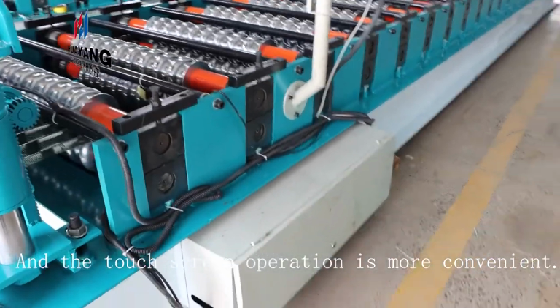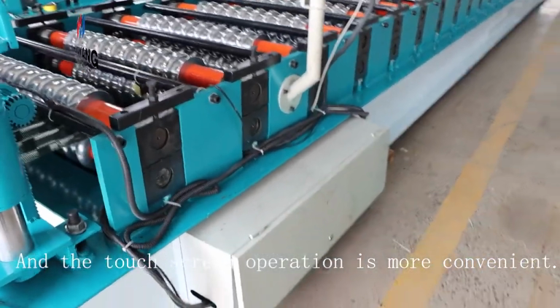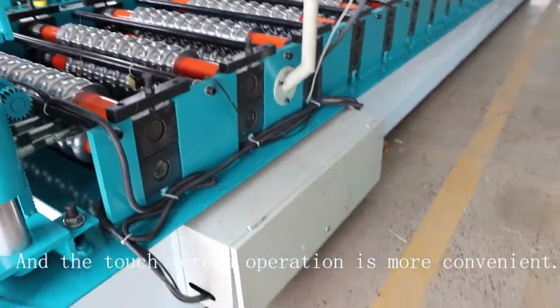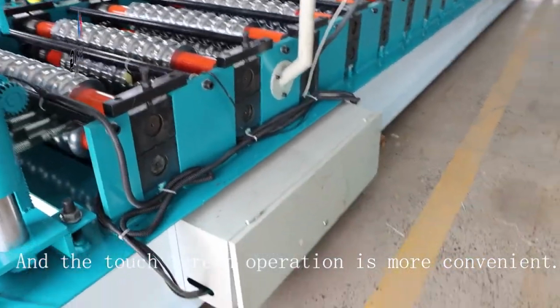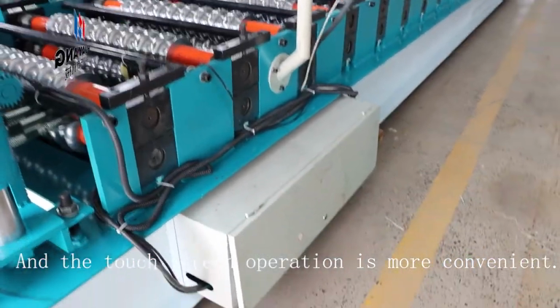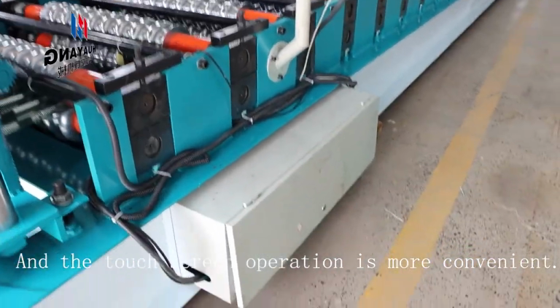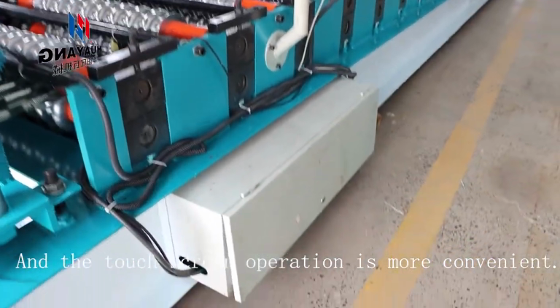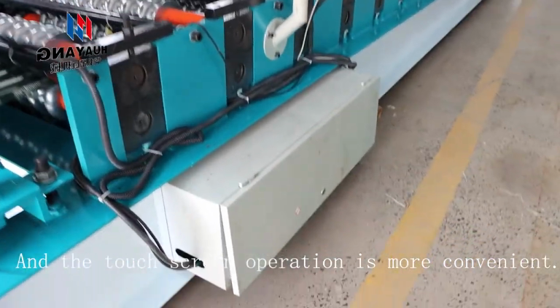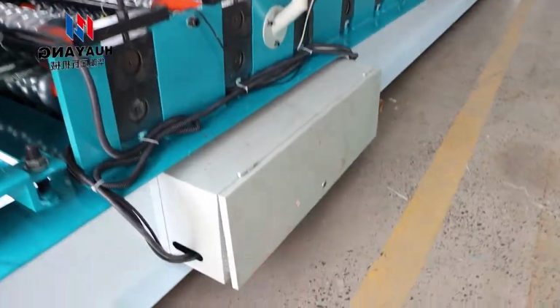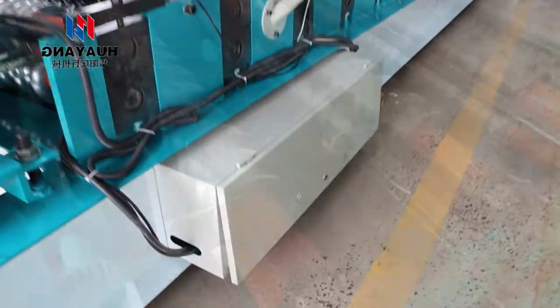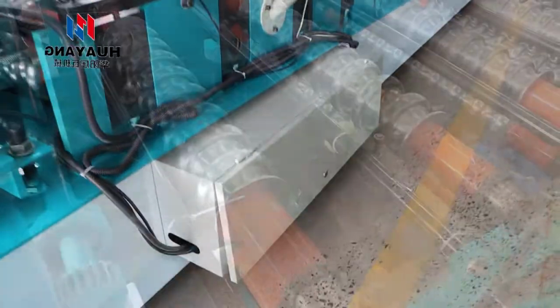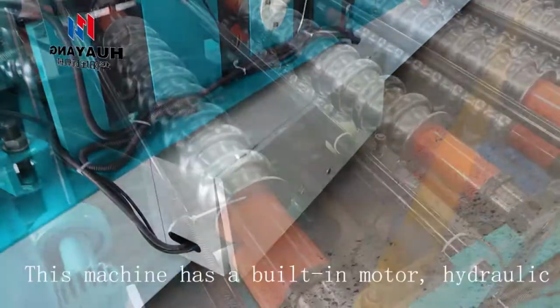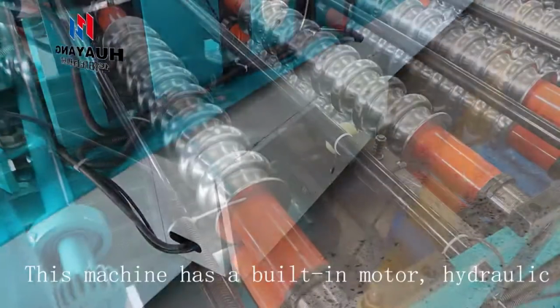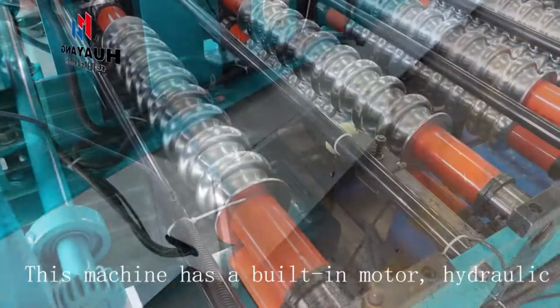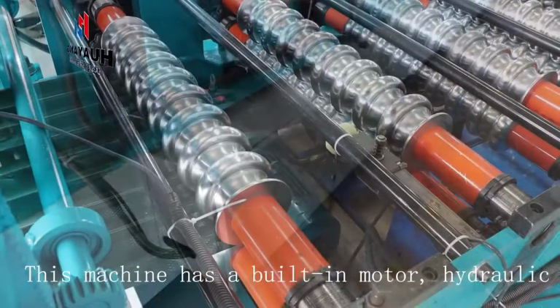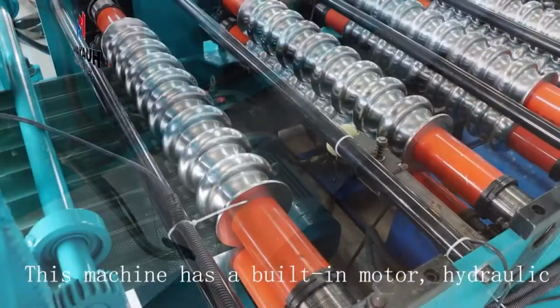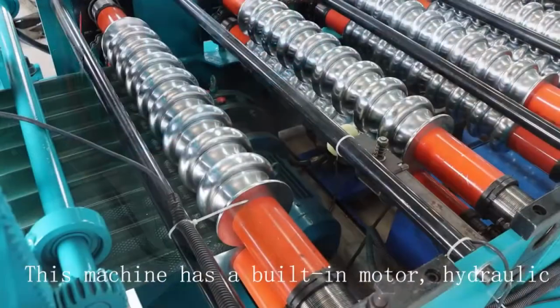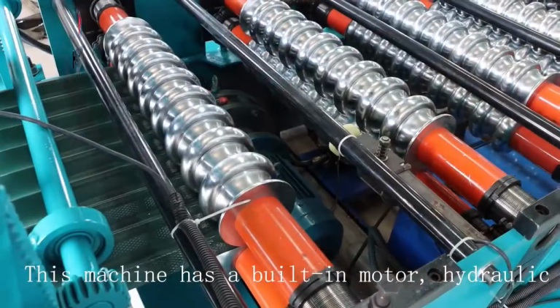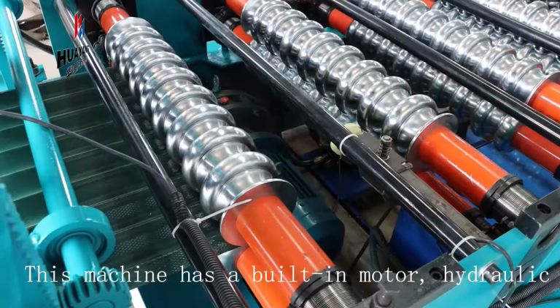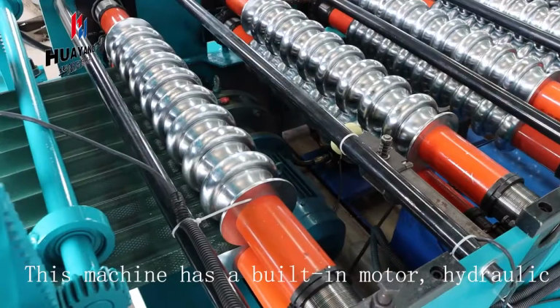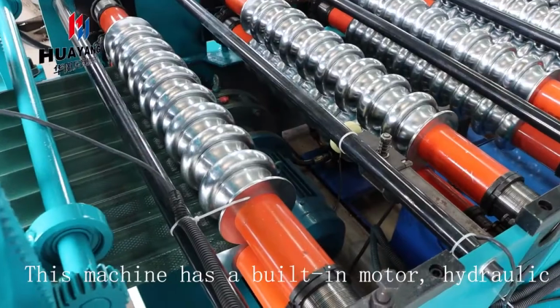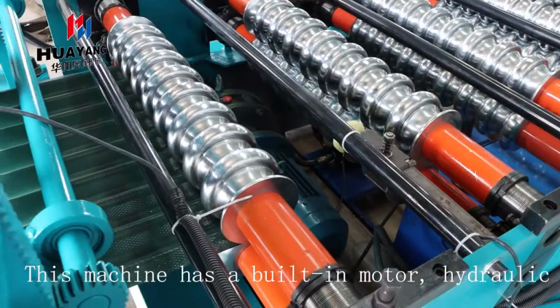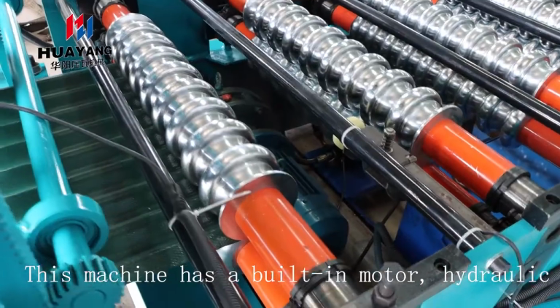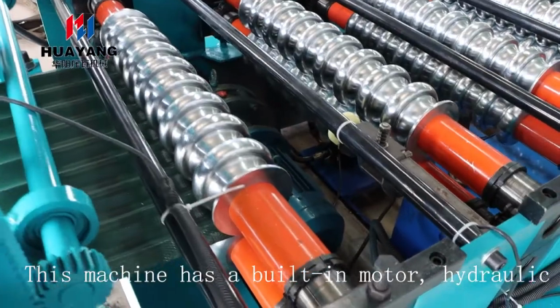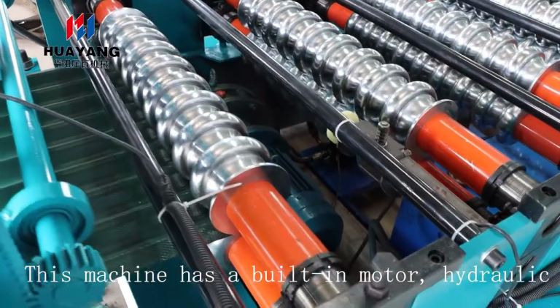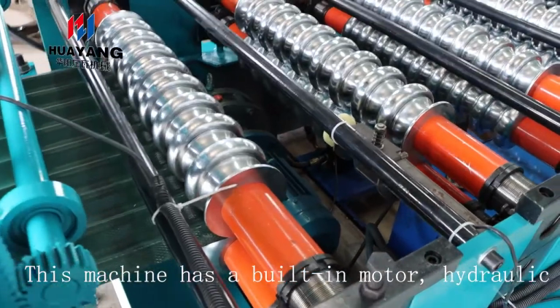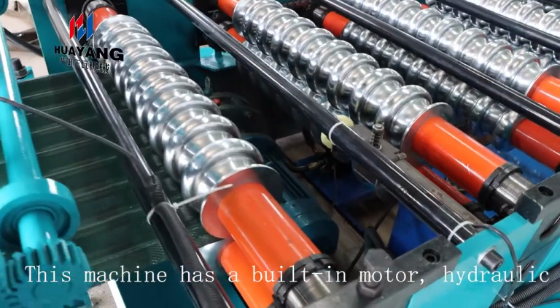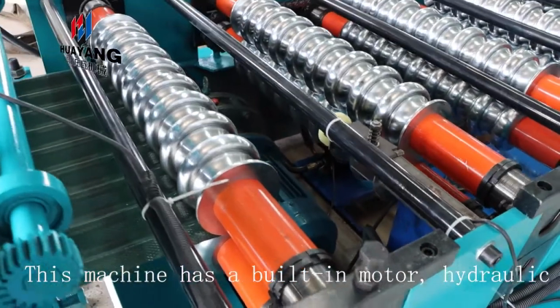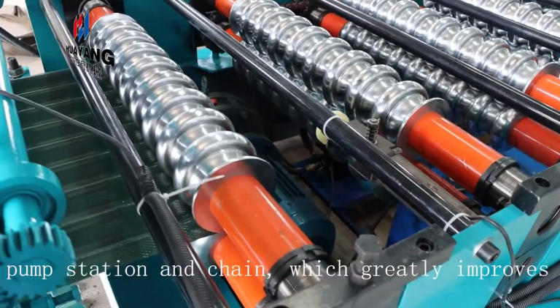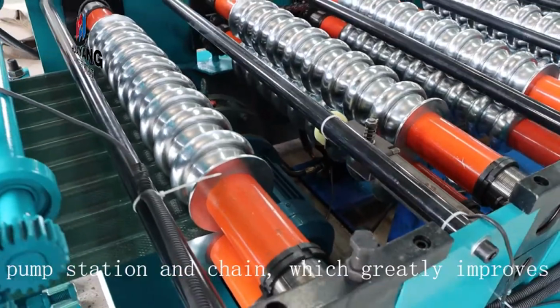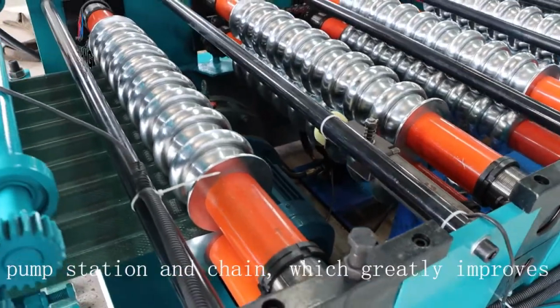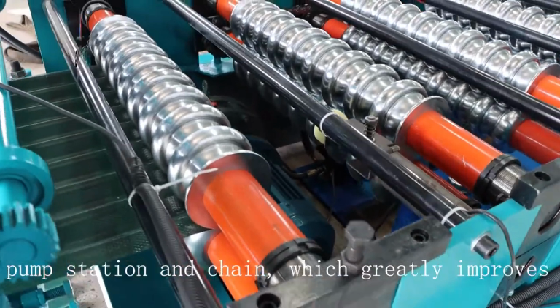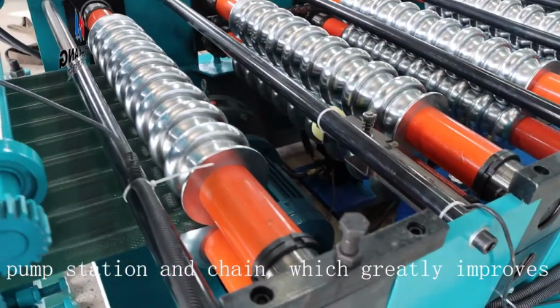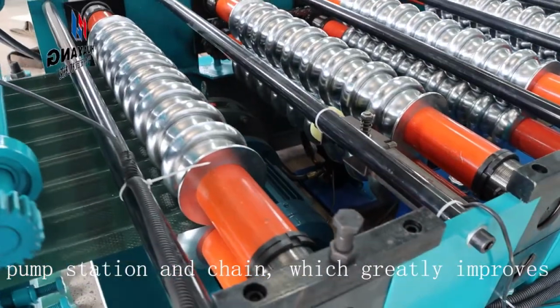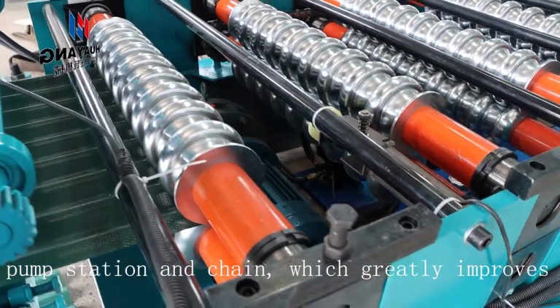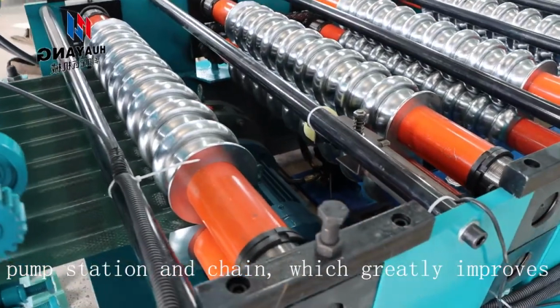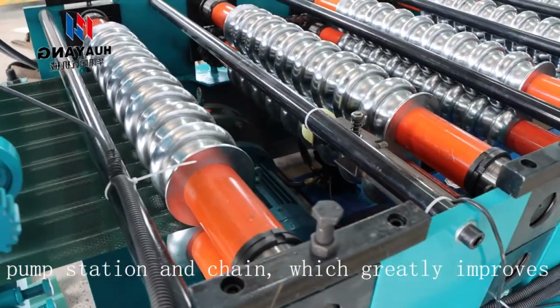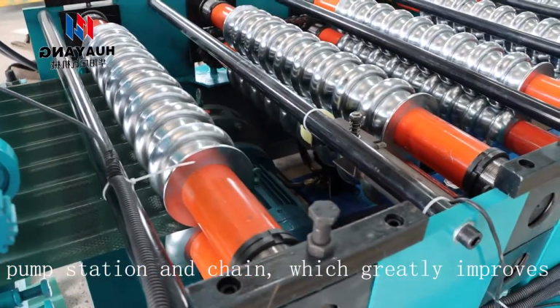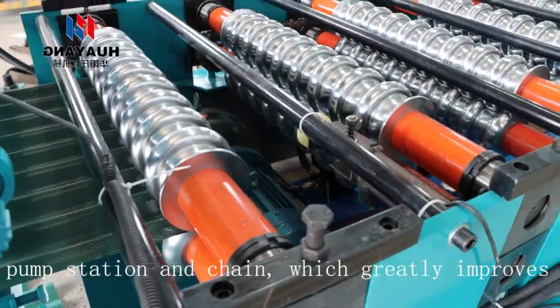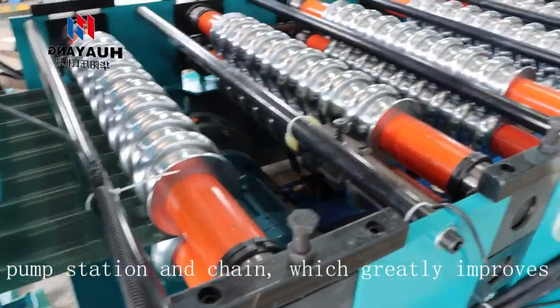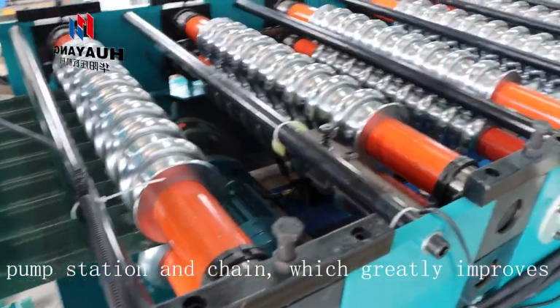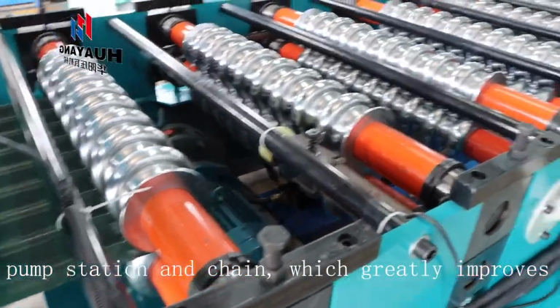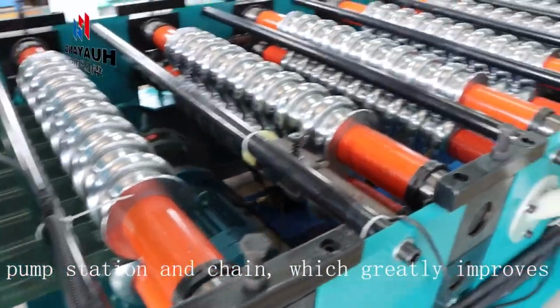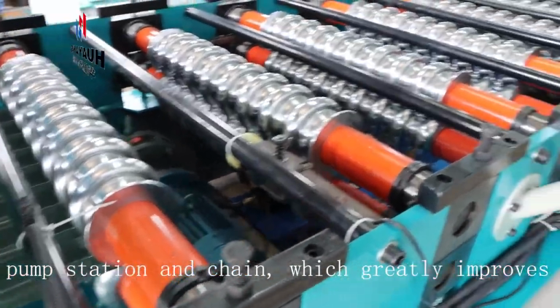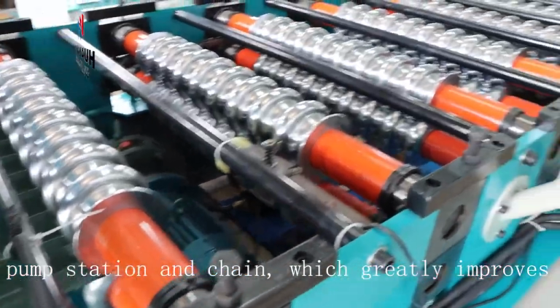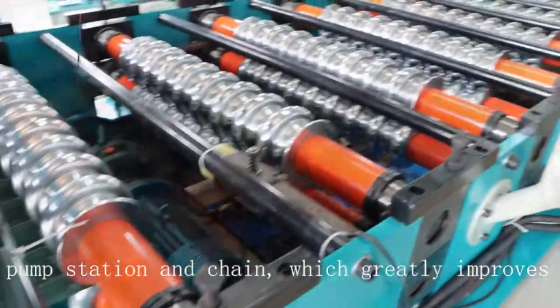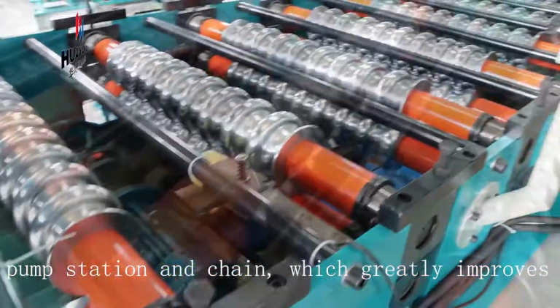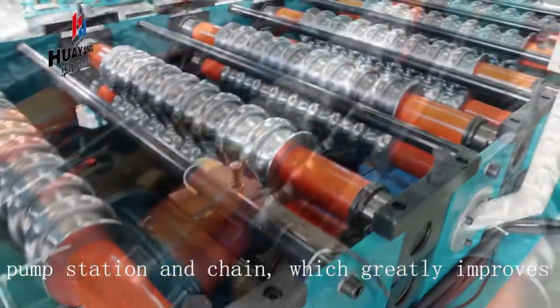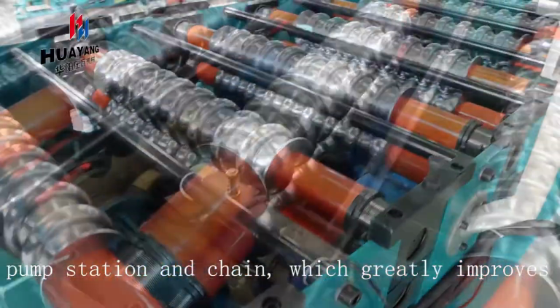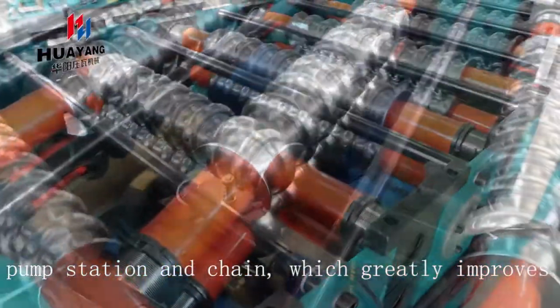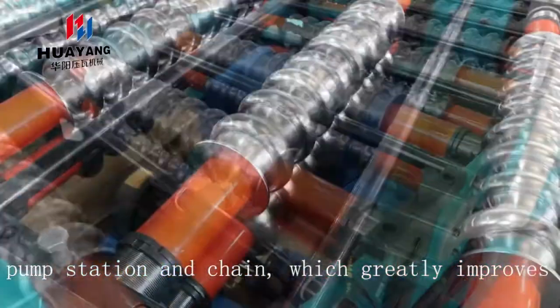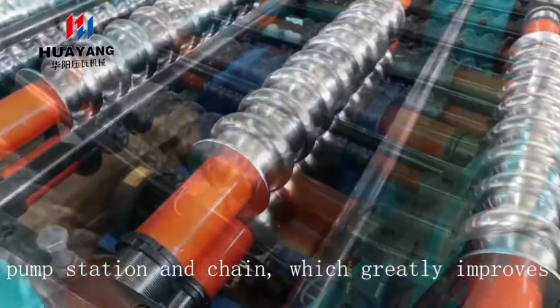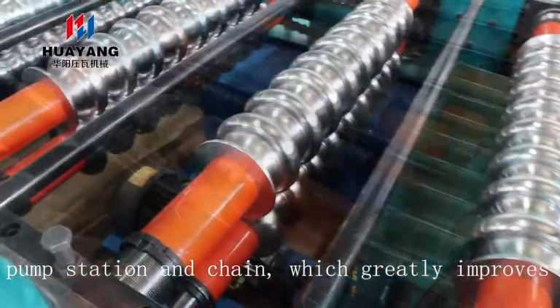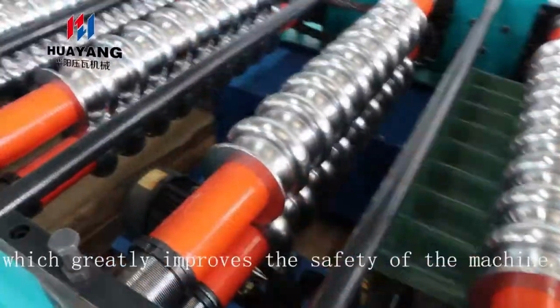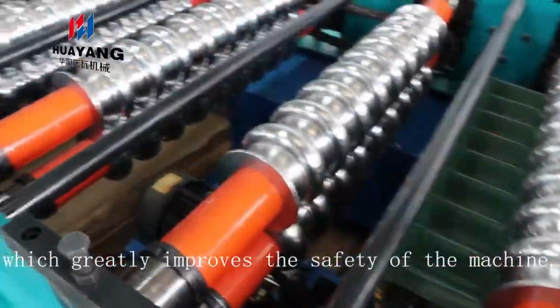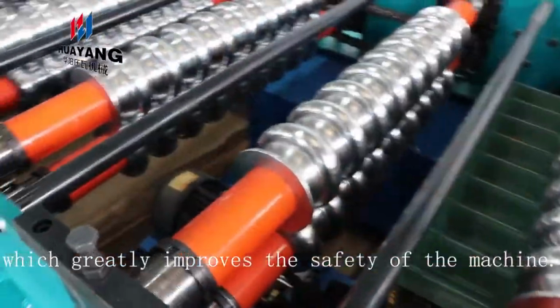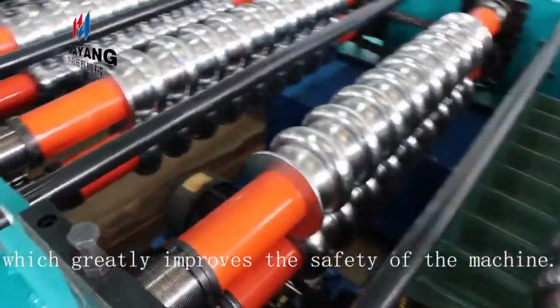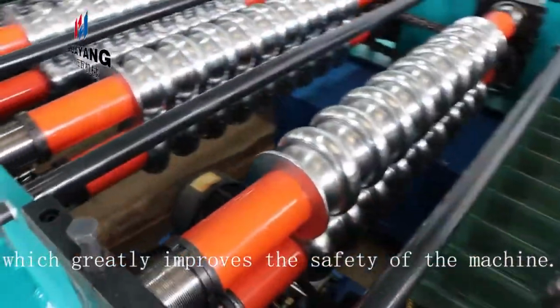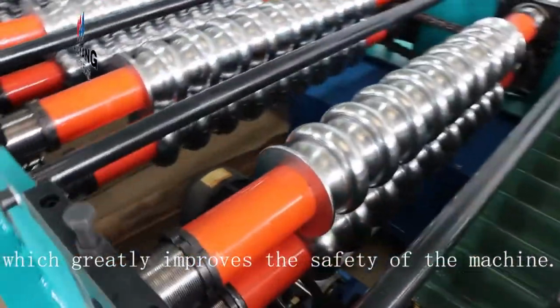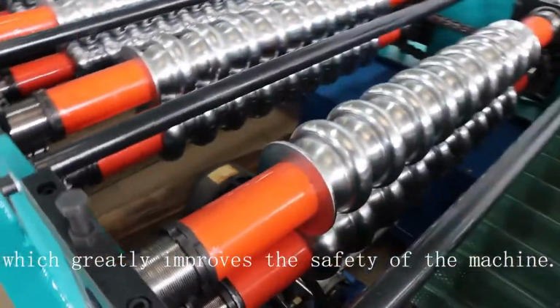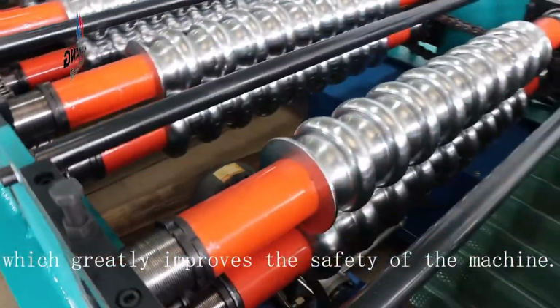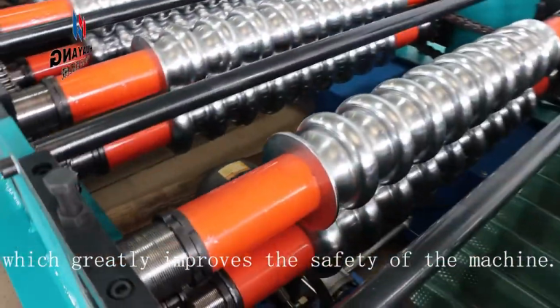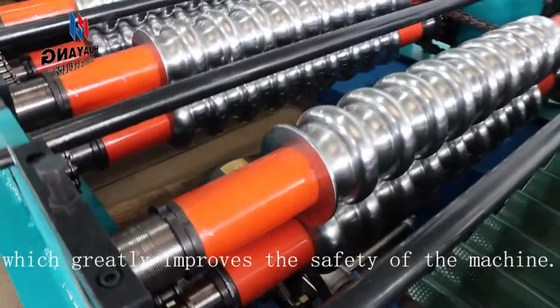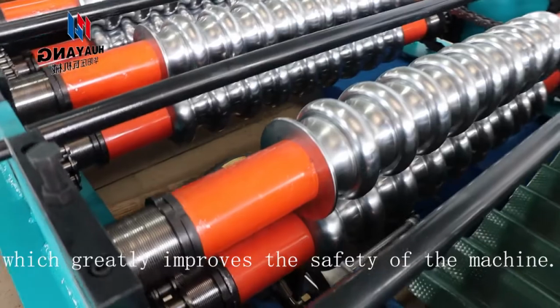This machine has a built-in motor, hydraulic pump station and chain, which greatly improves the safety of the machine.